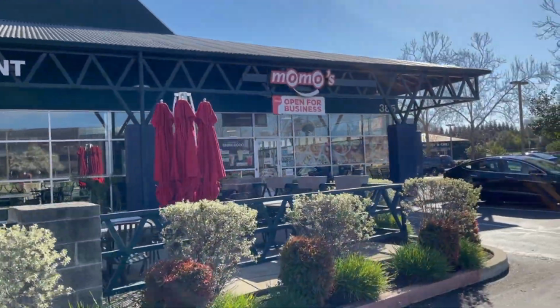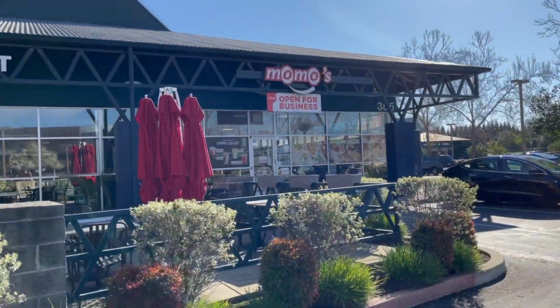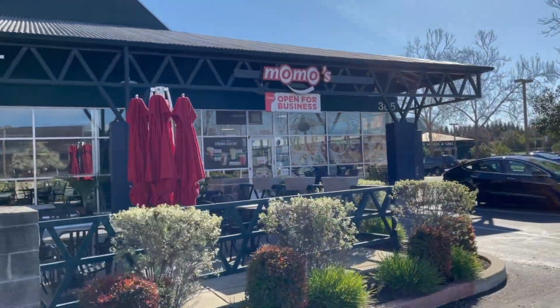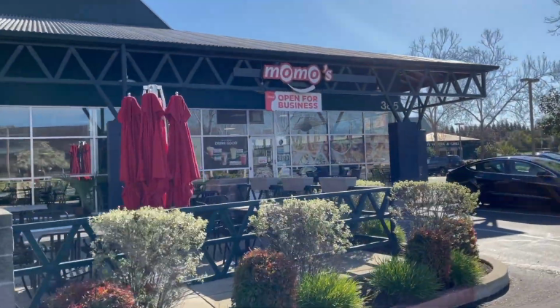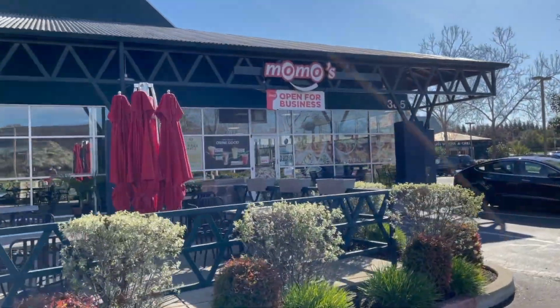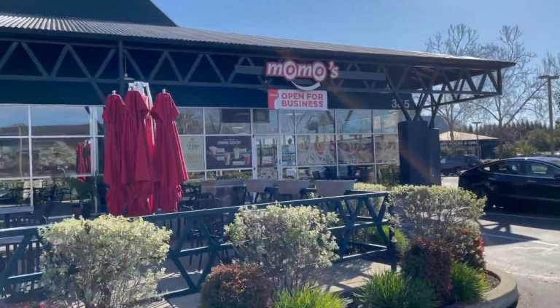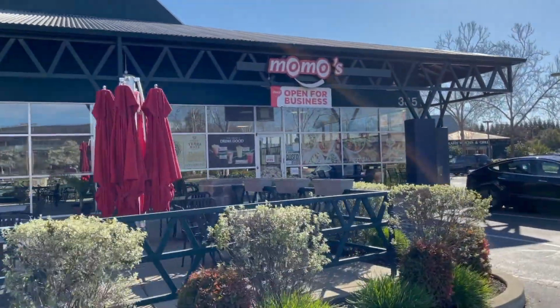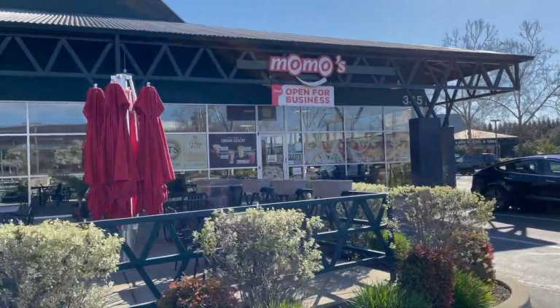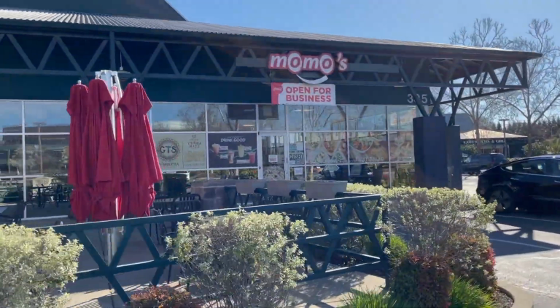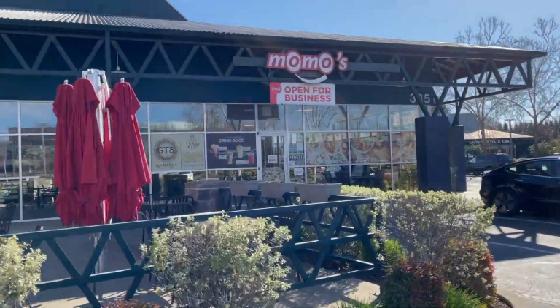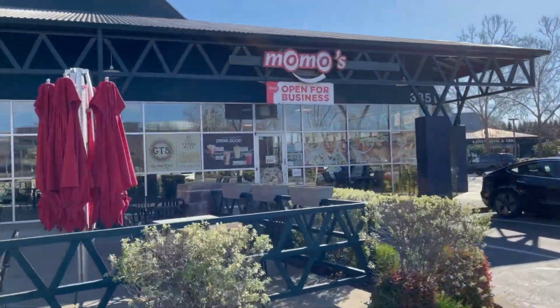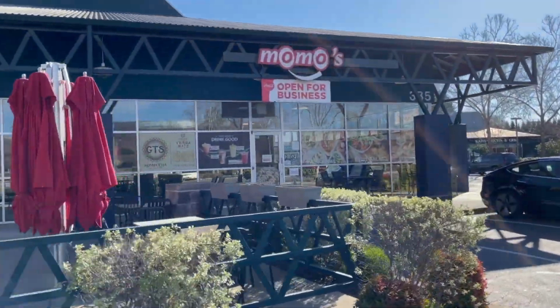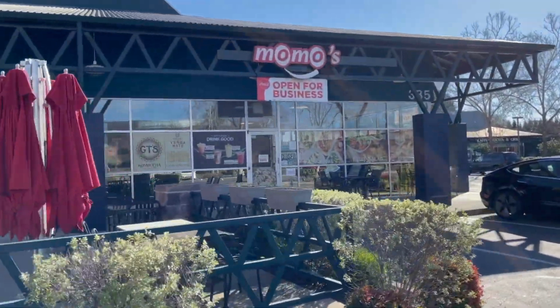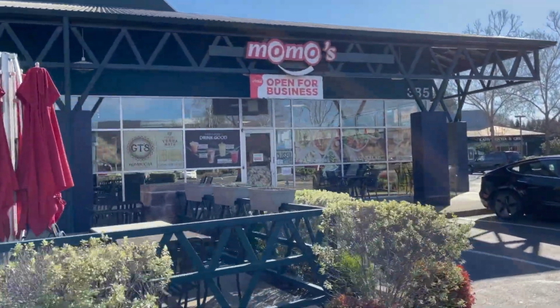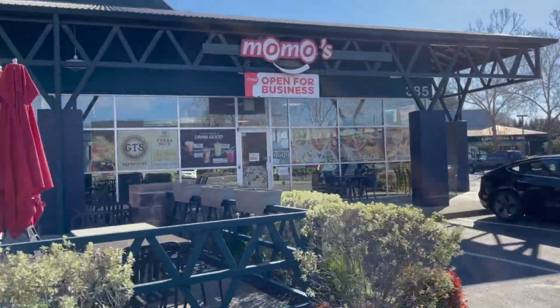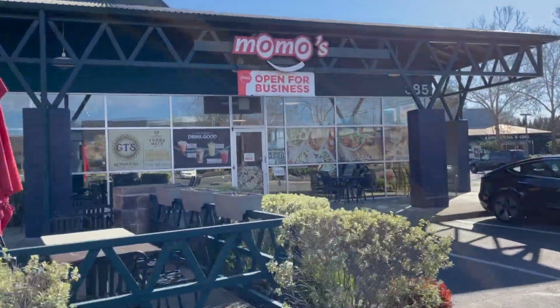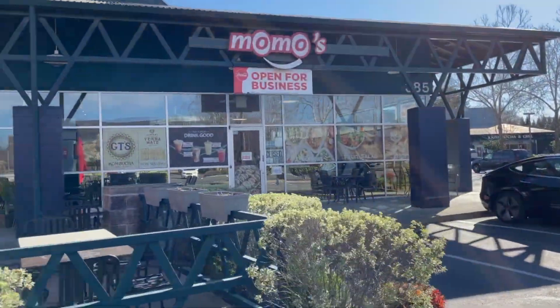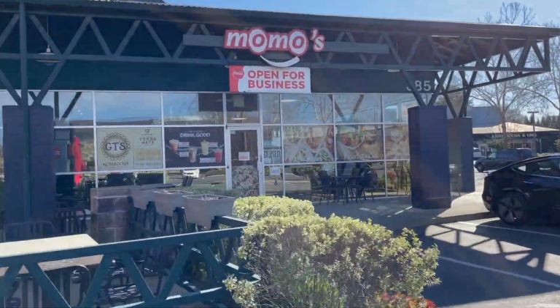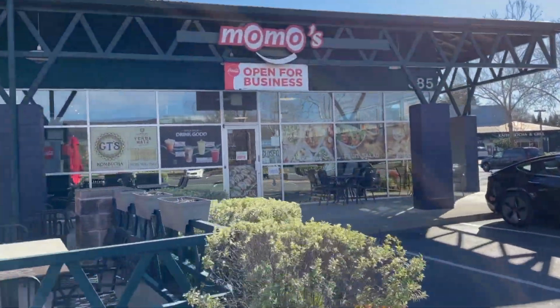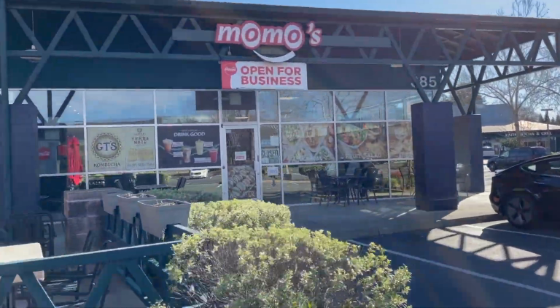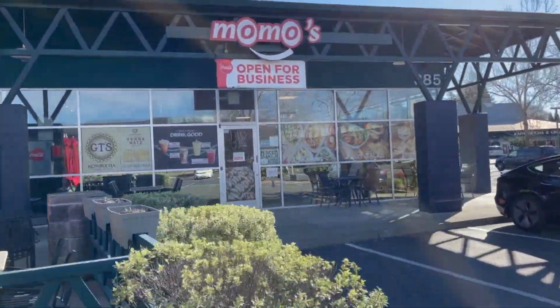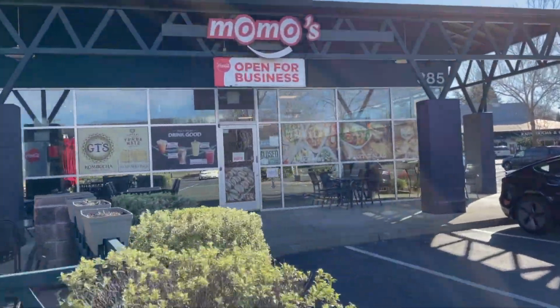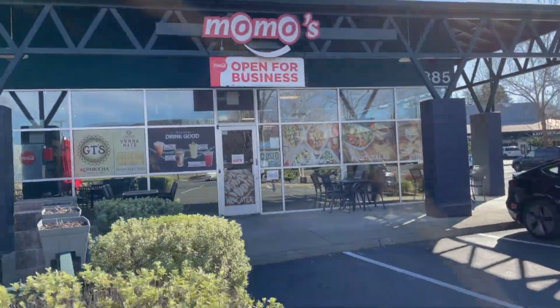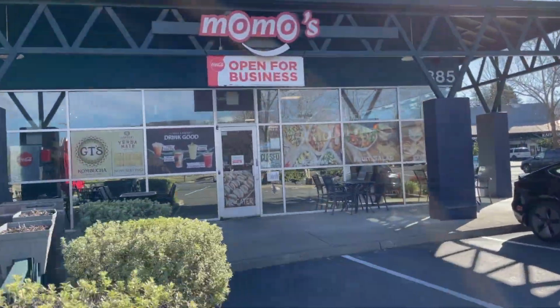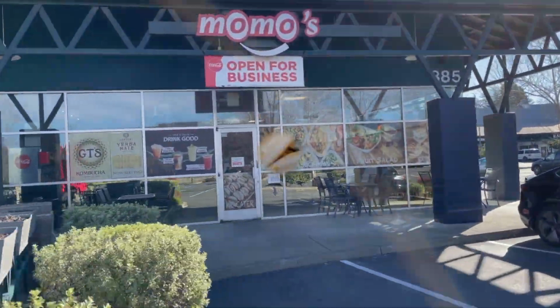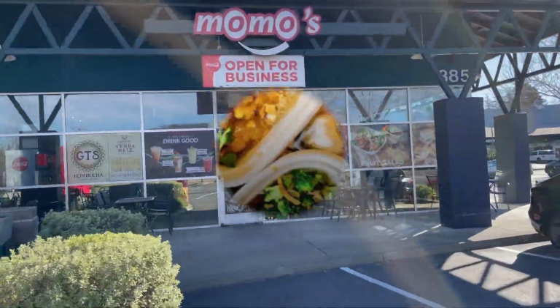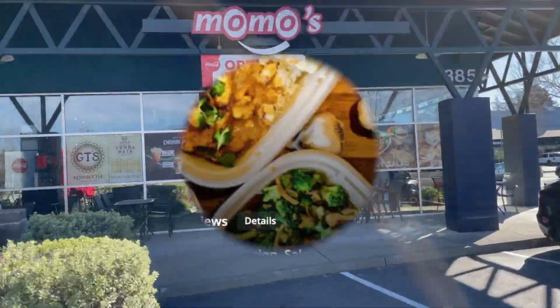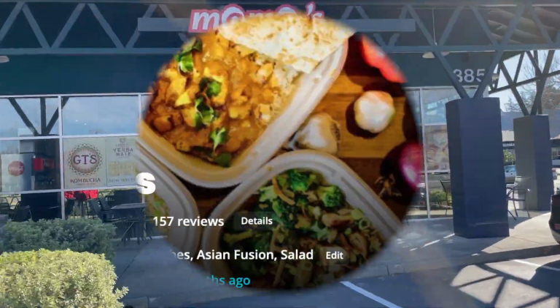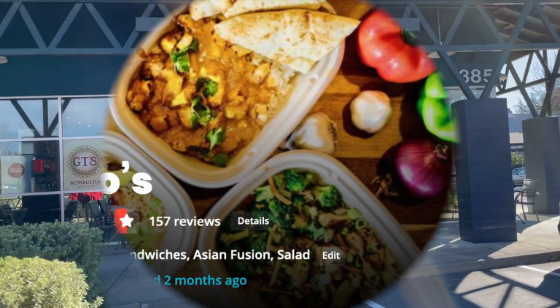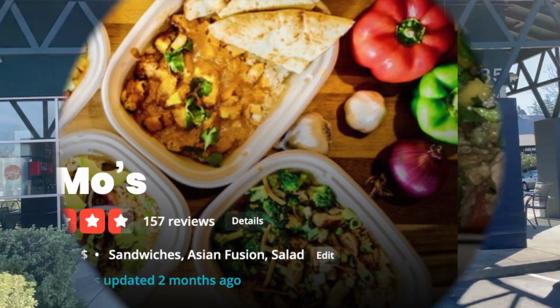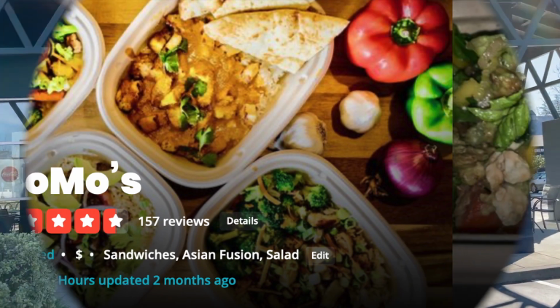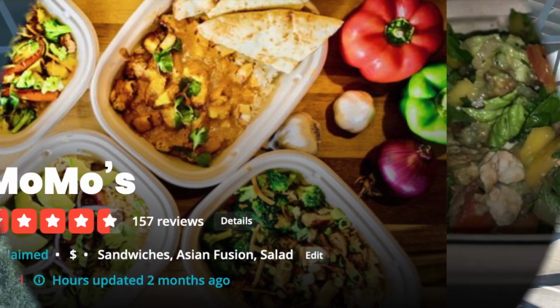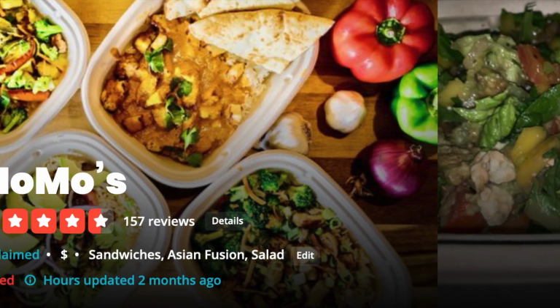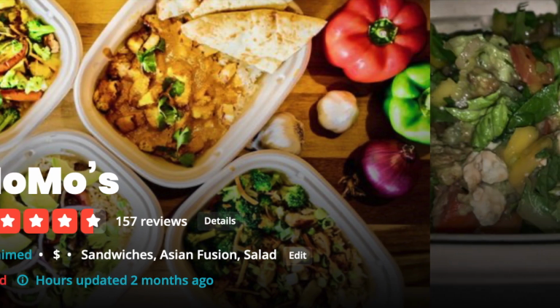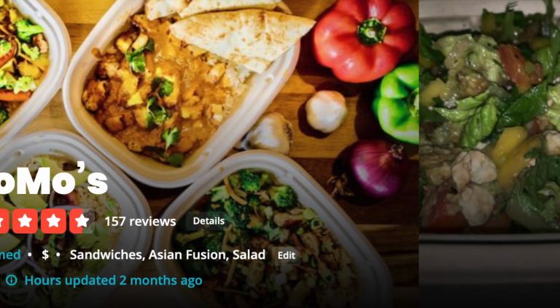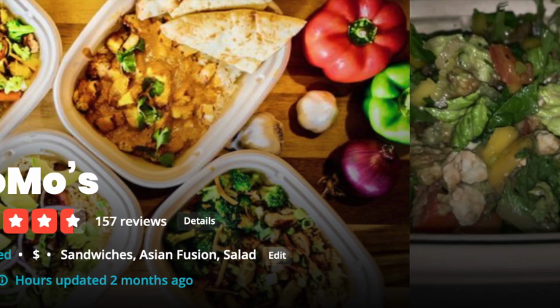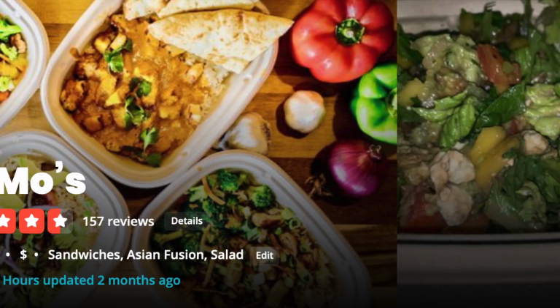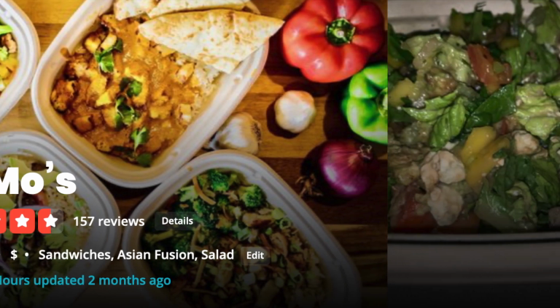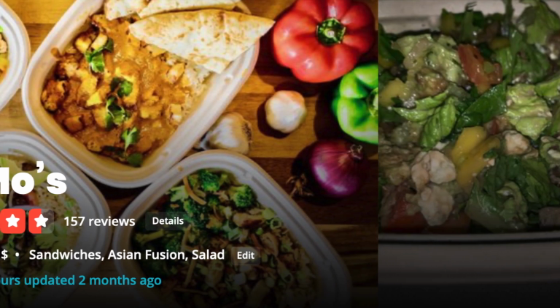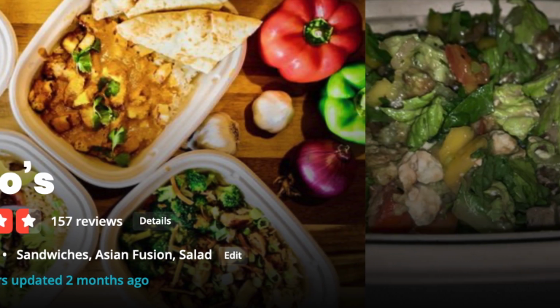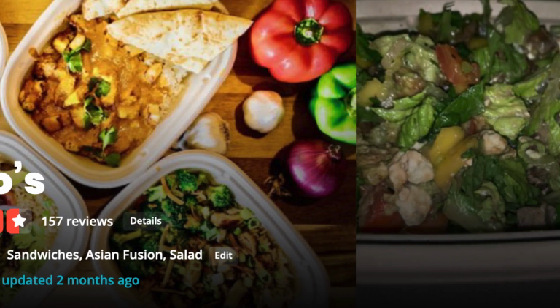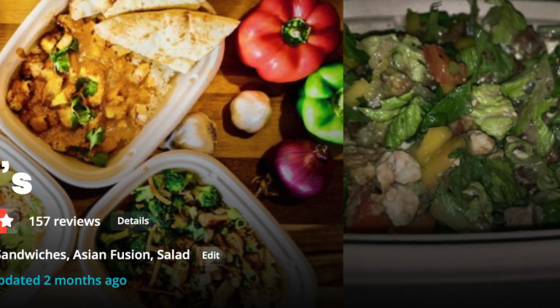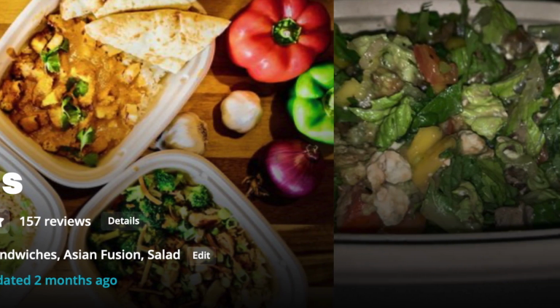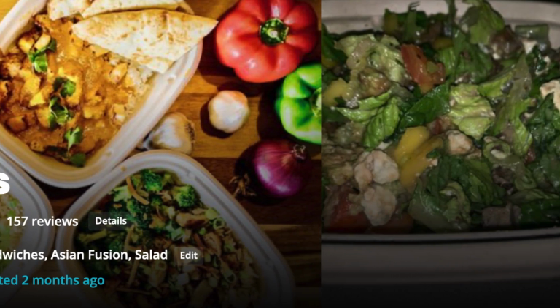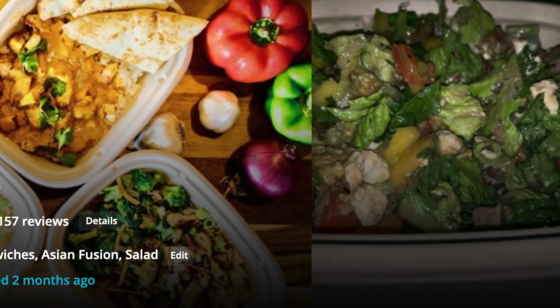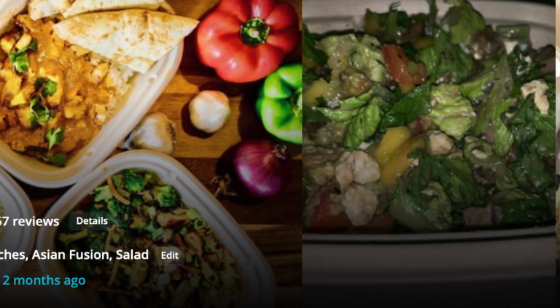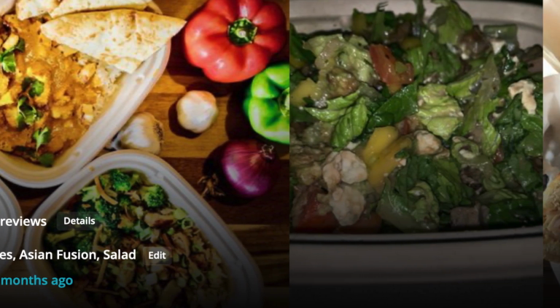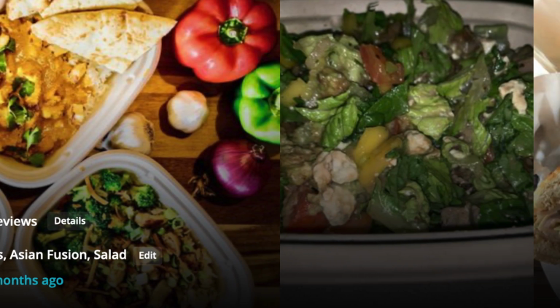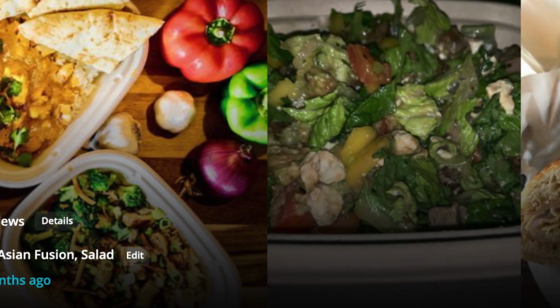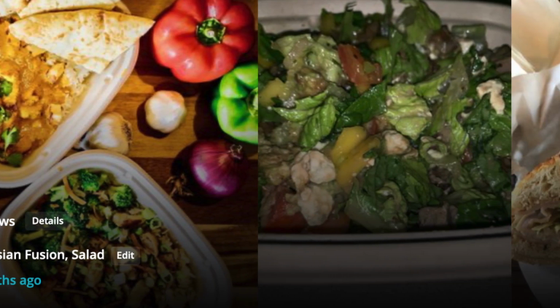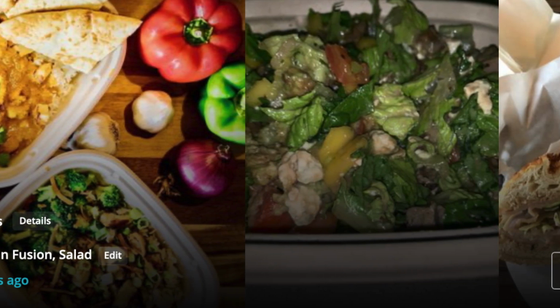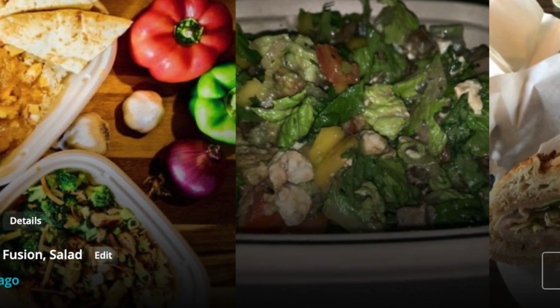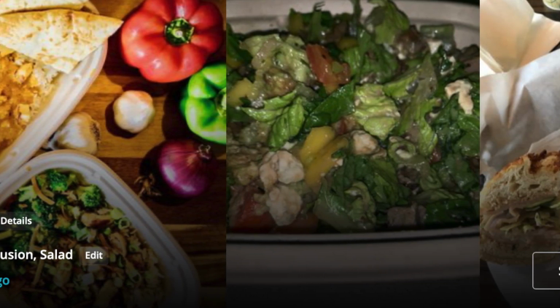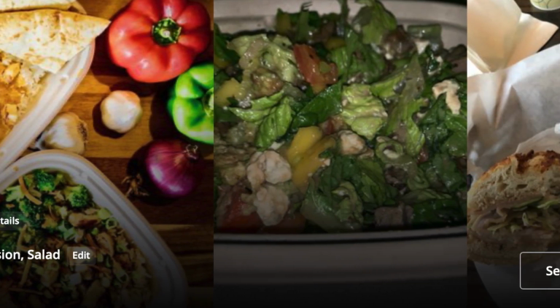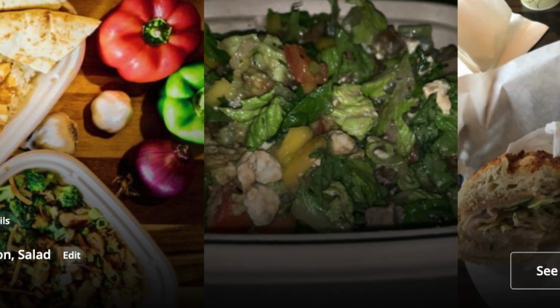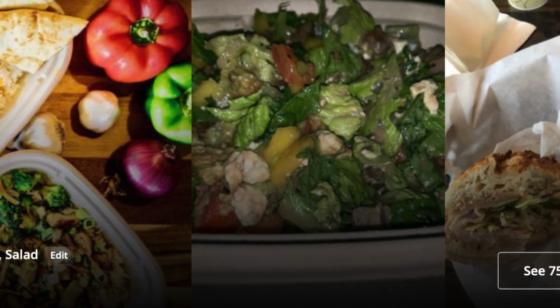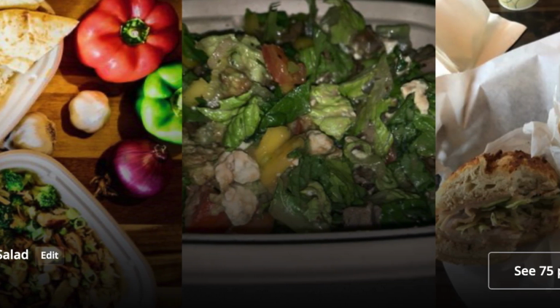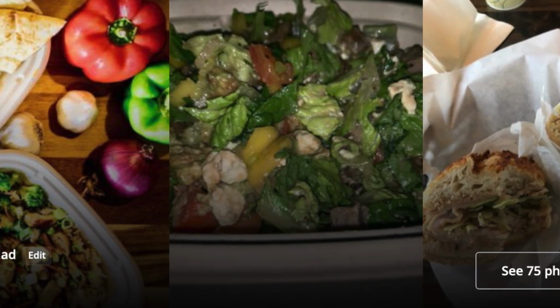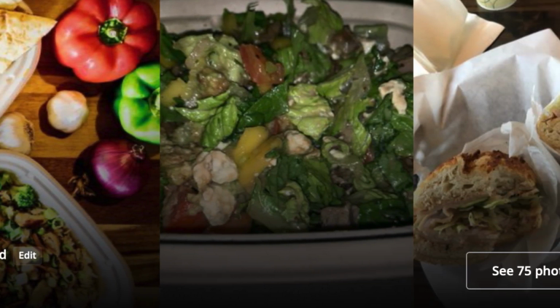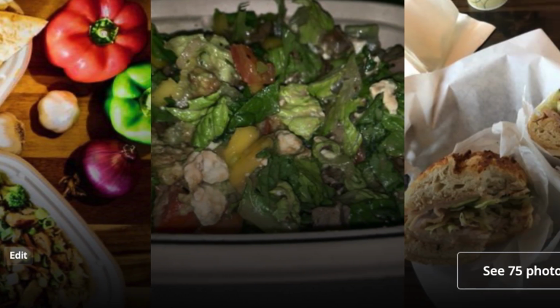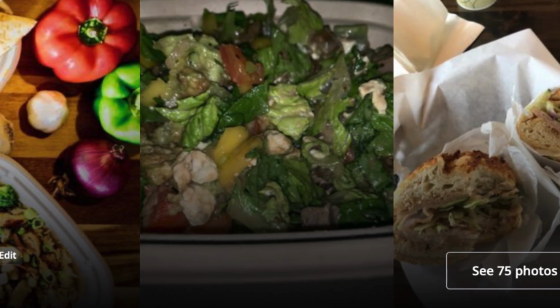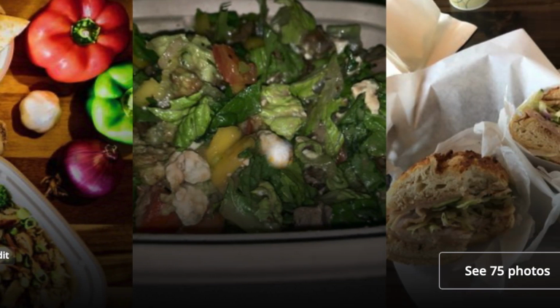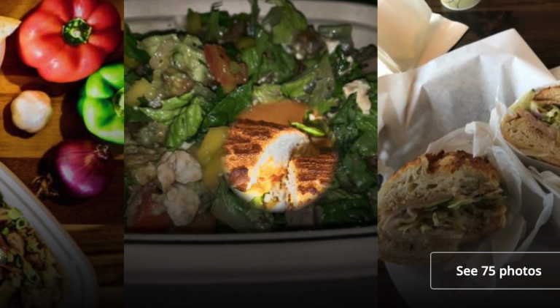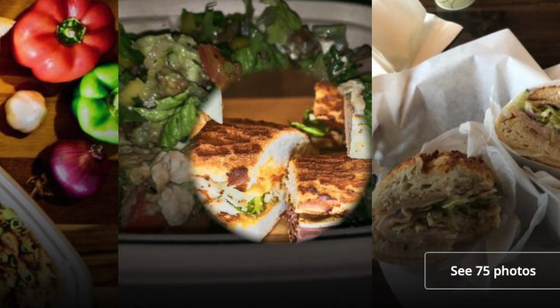And right next door we have Momo's restaurant, which does Asian fusion cuisine, and they make some excellent sandwiches at this location.